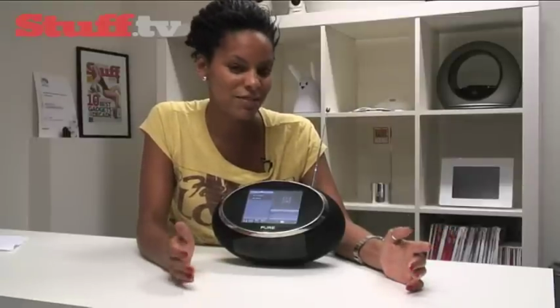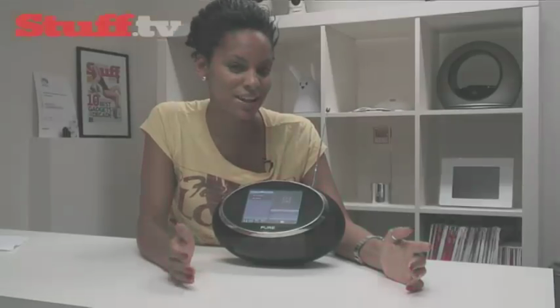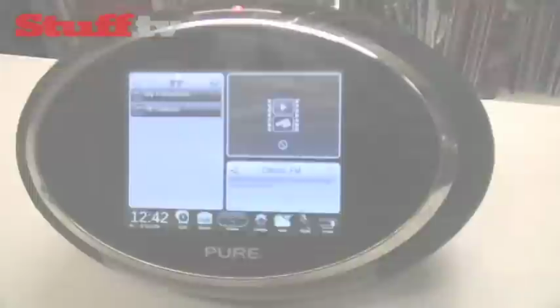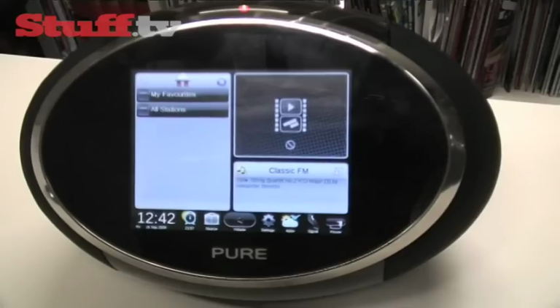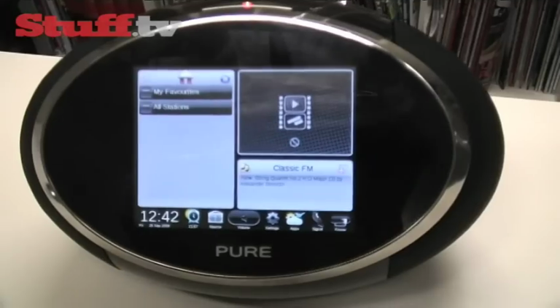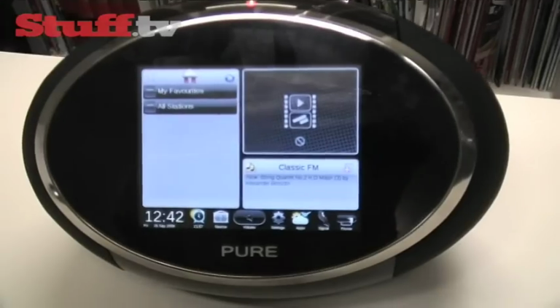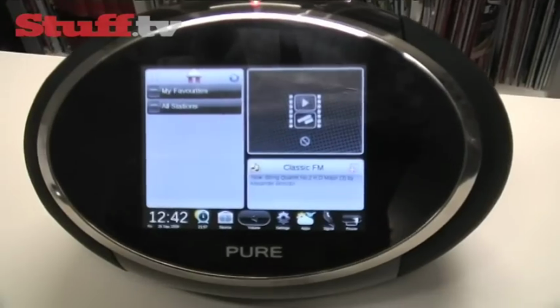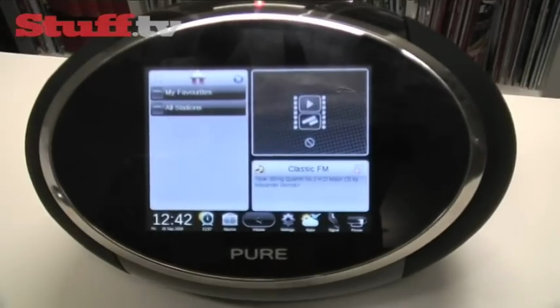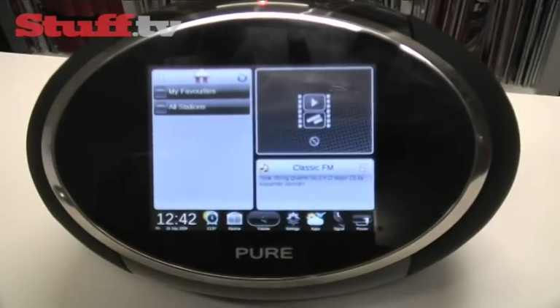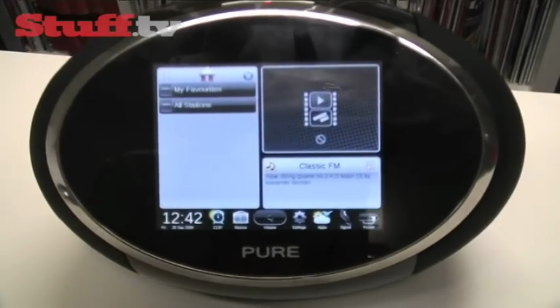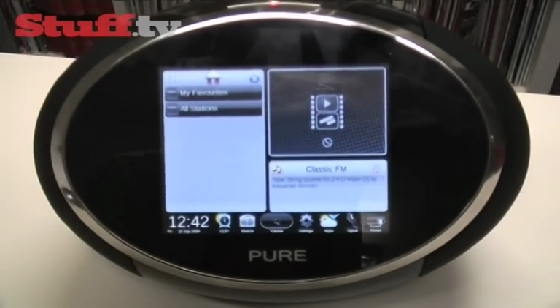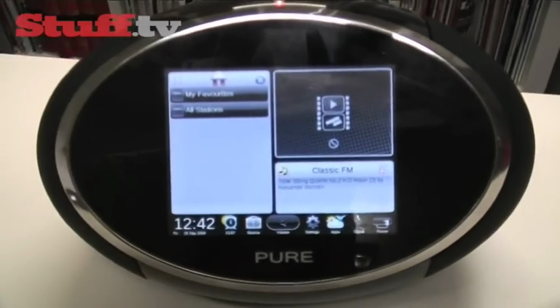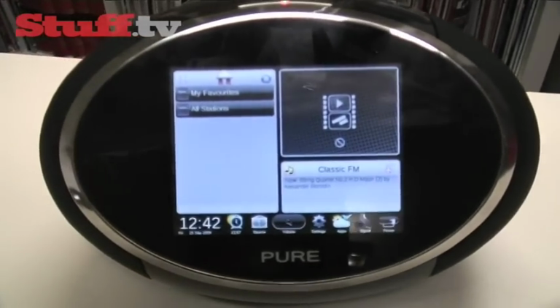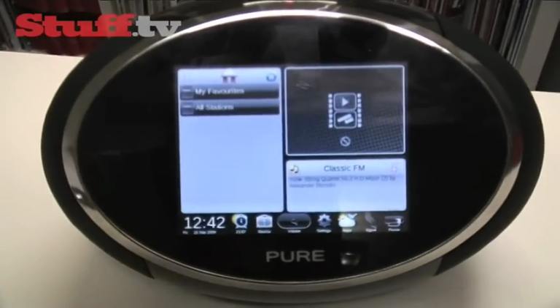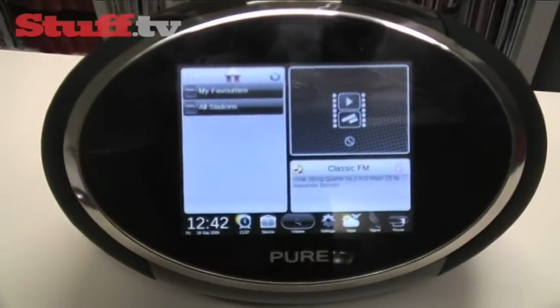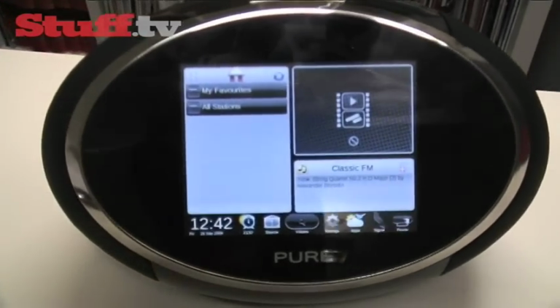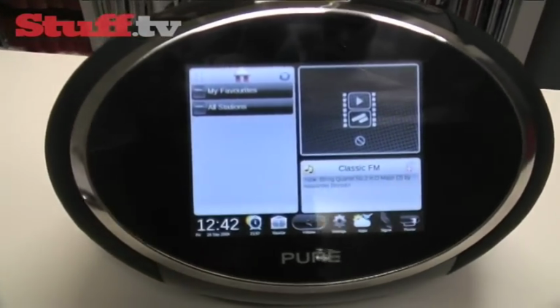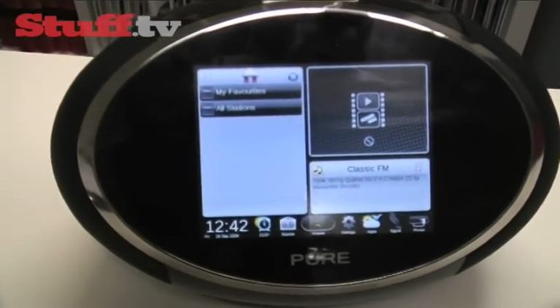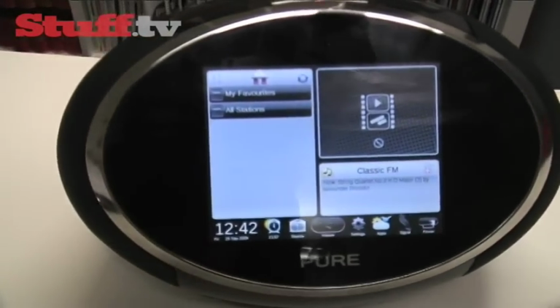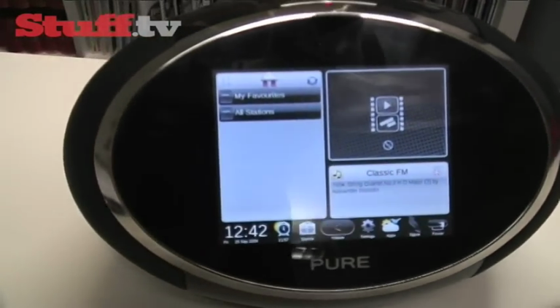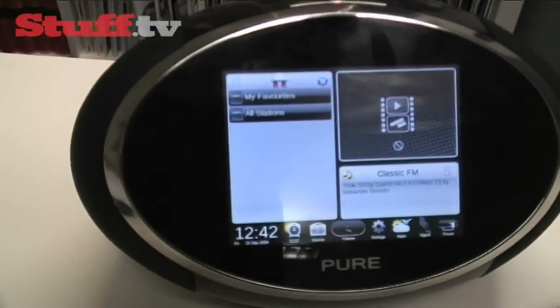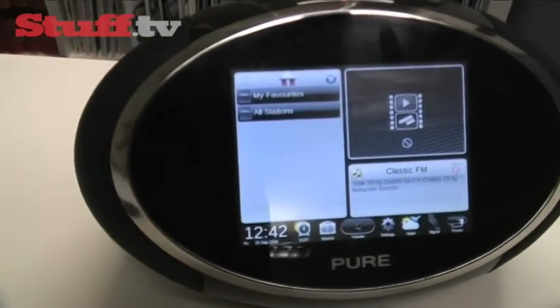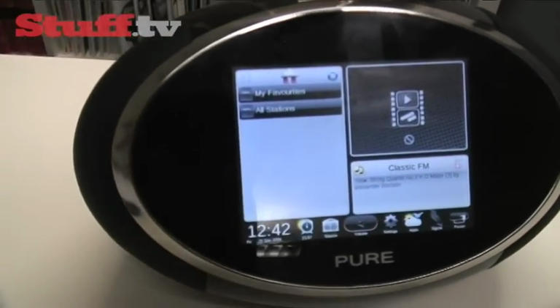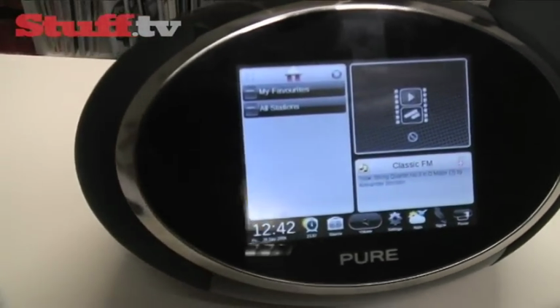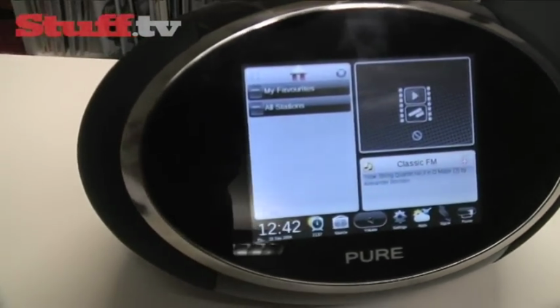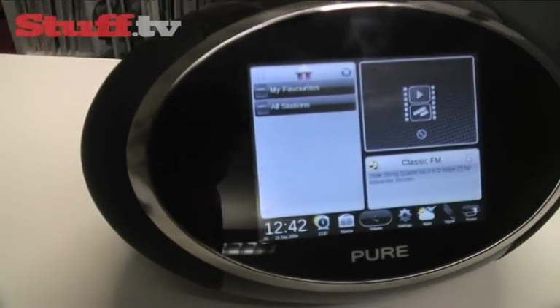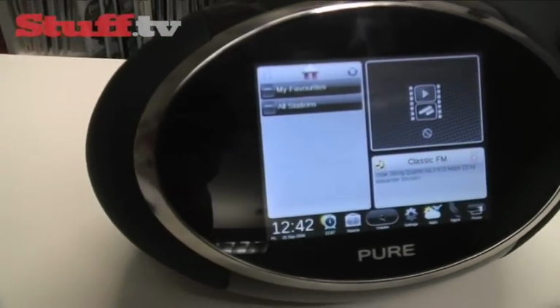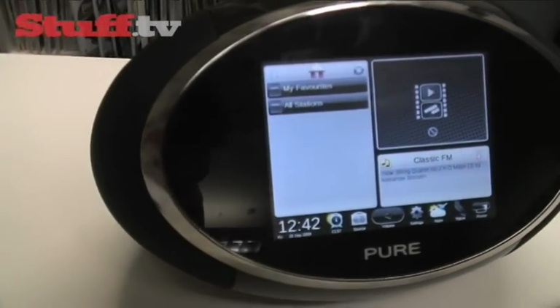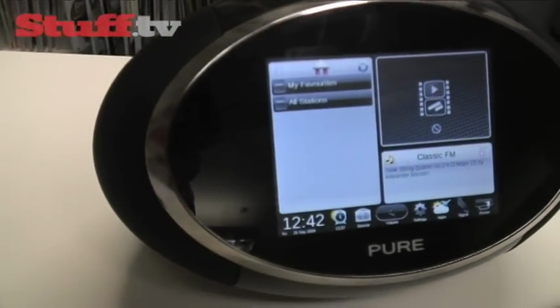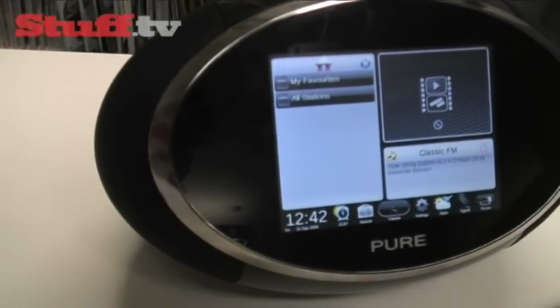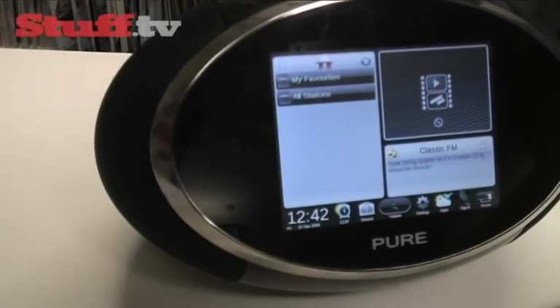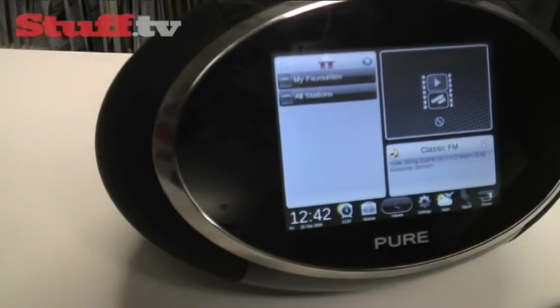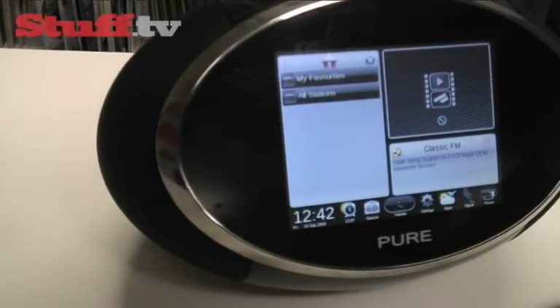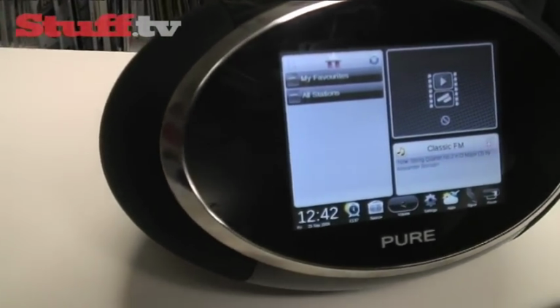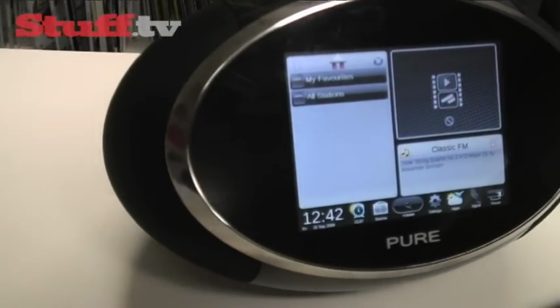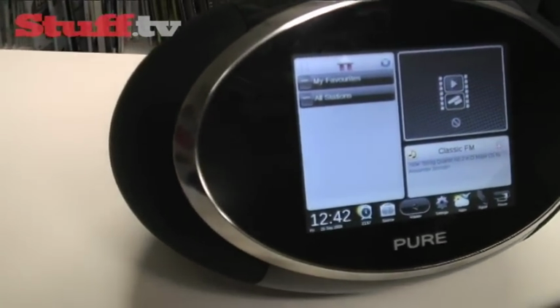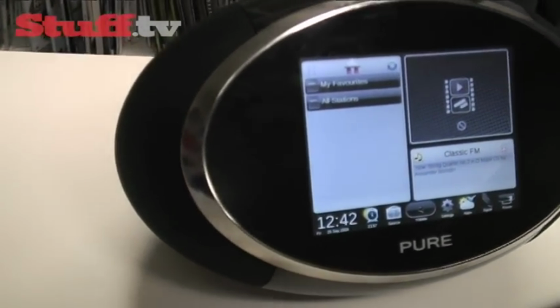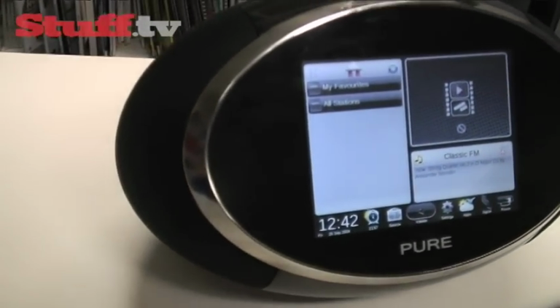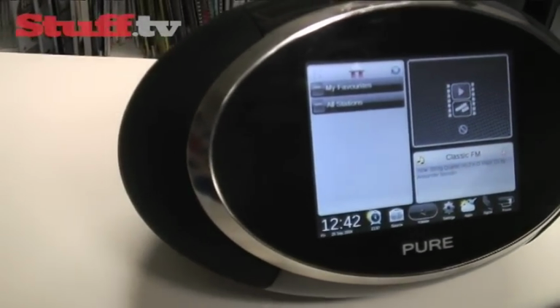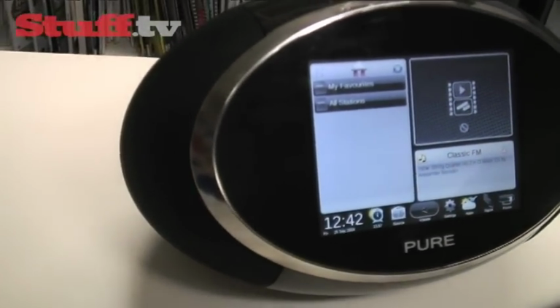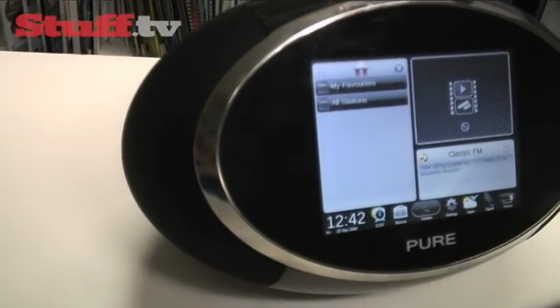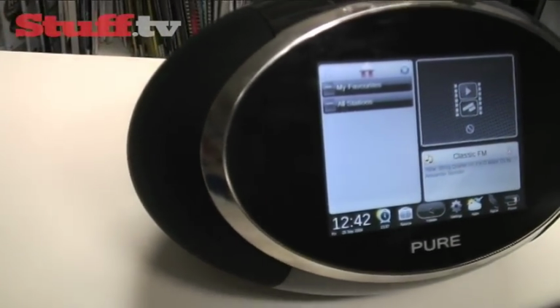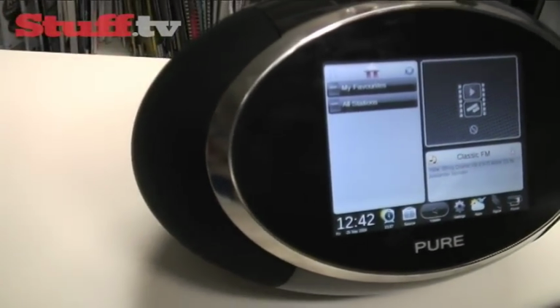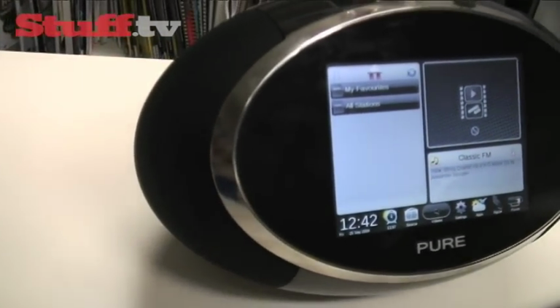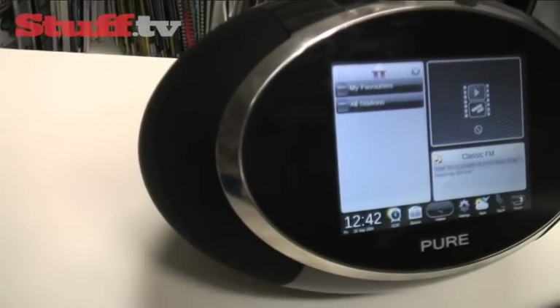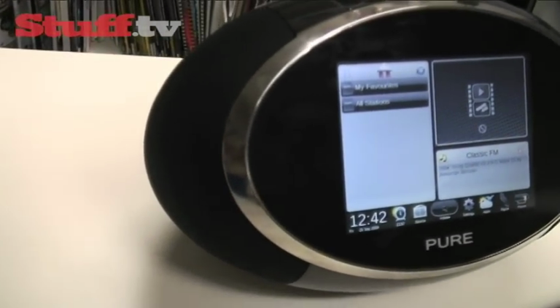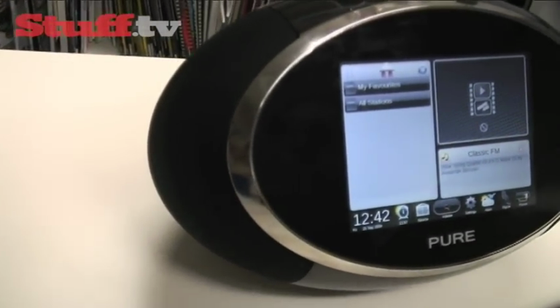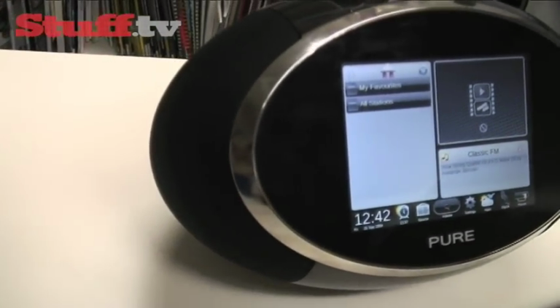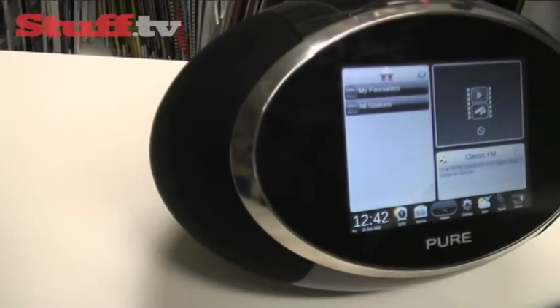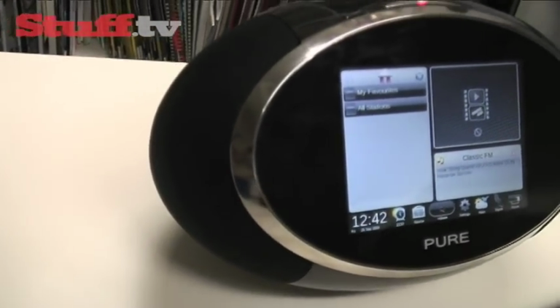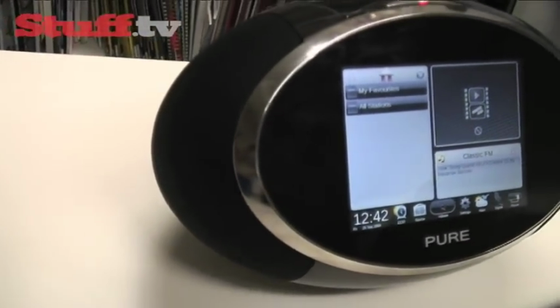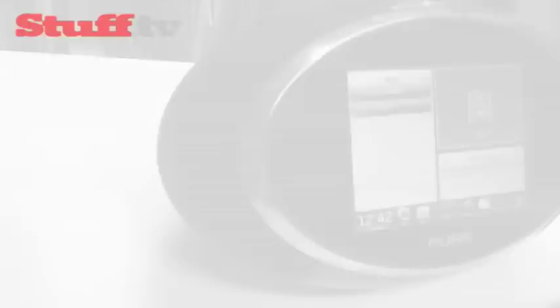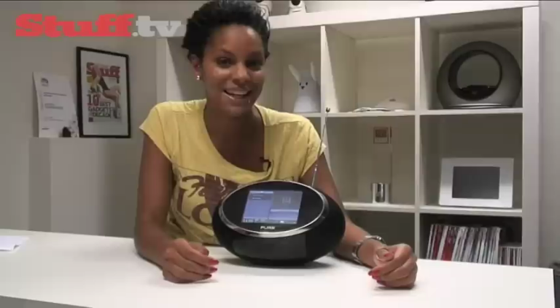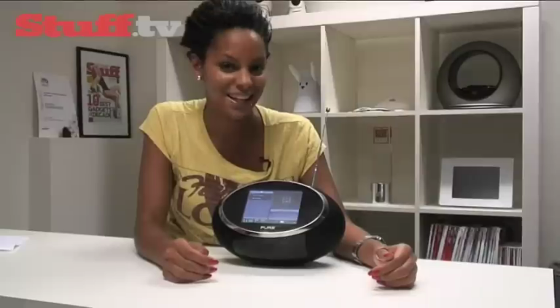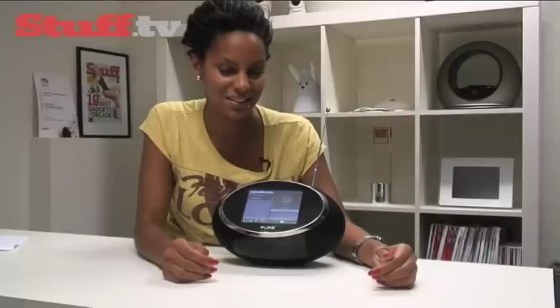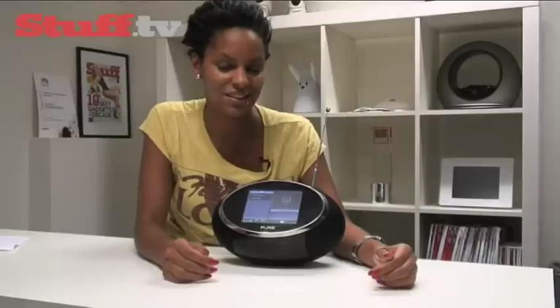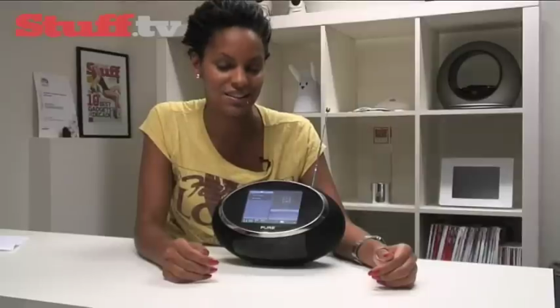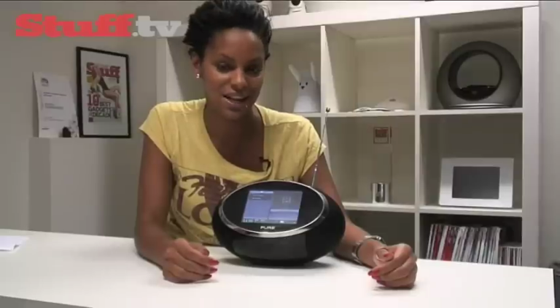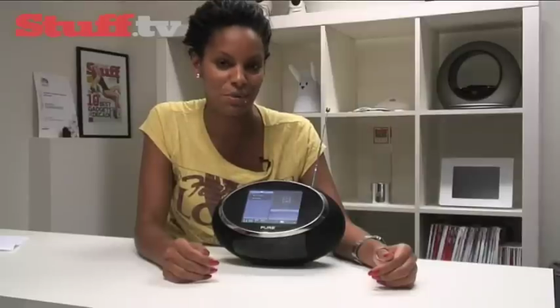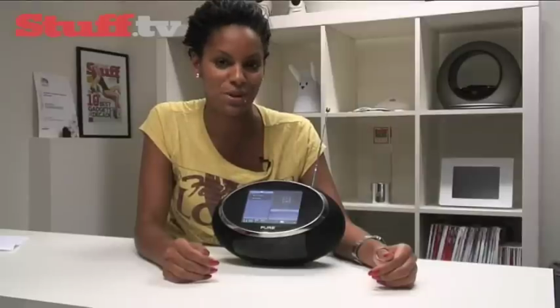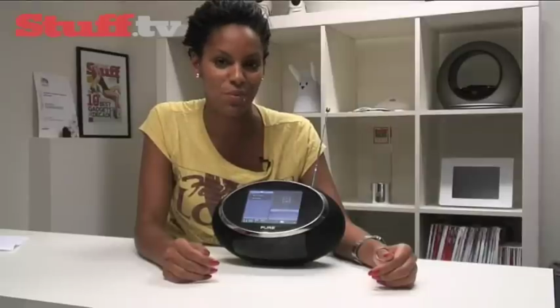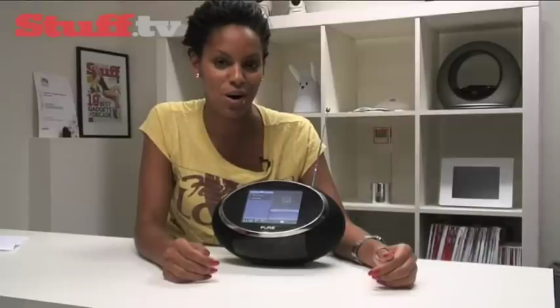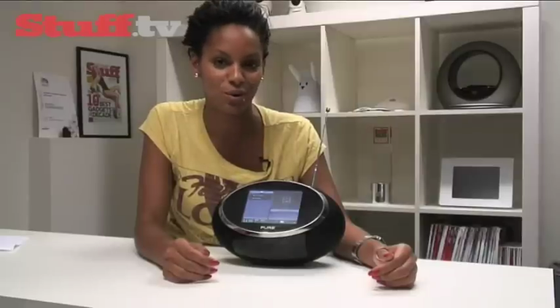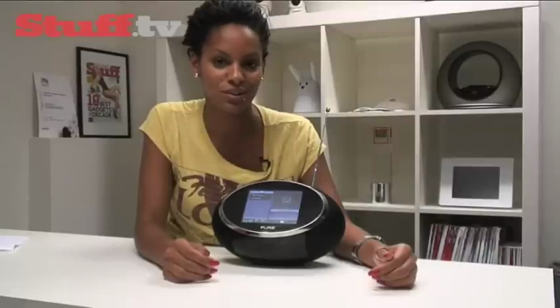Radios aren't what they used to be and they're not very exciting, so the Sensia could be the device to inject some much needed excitement into the DAB world.